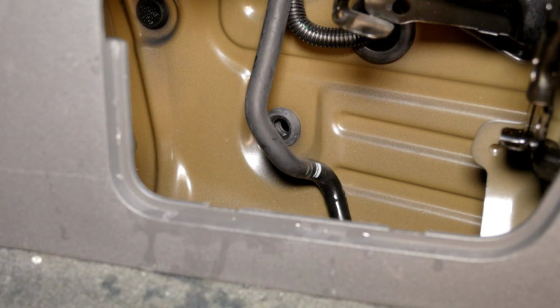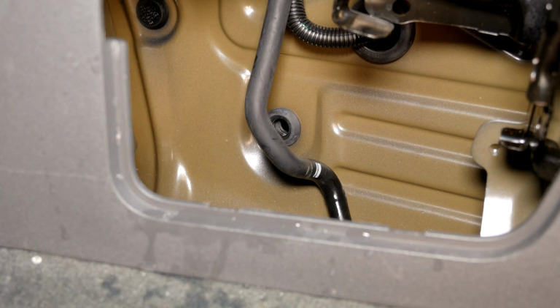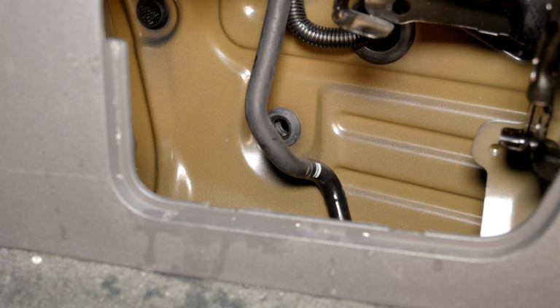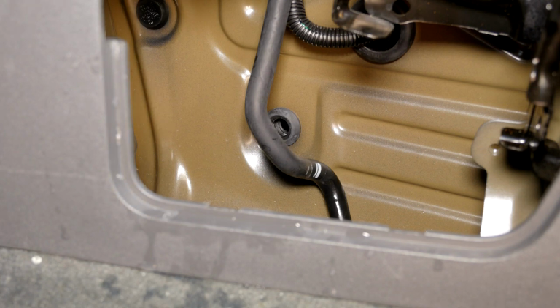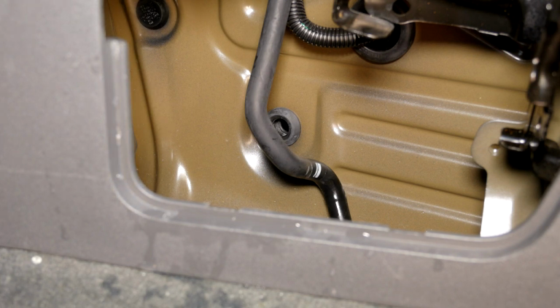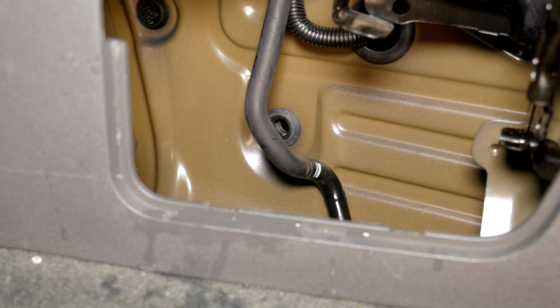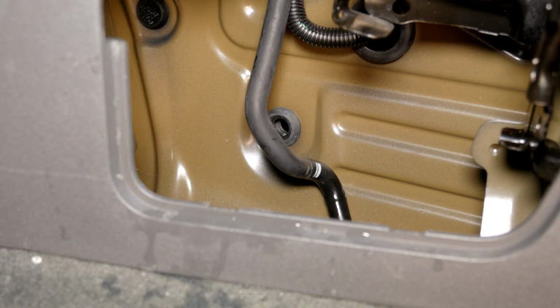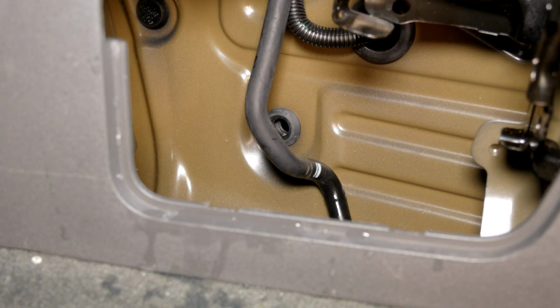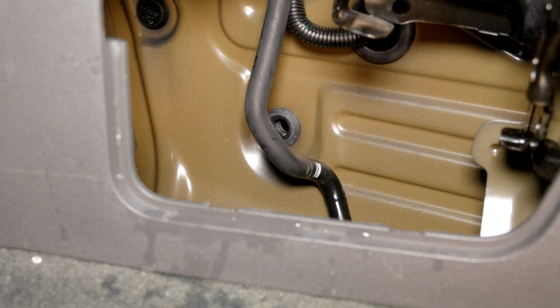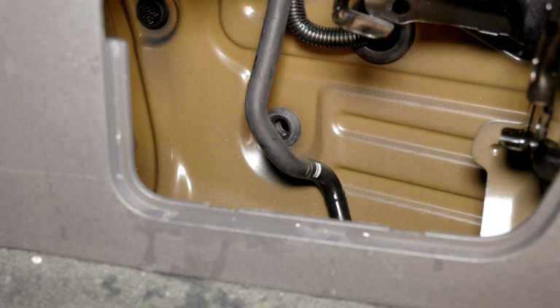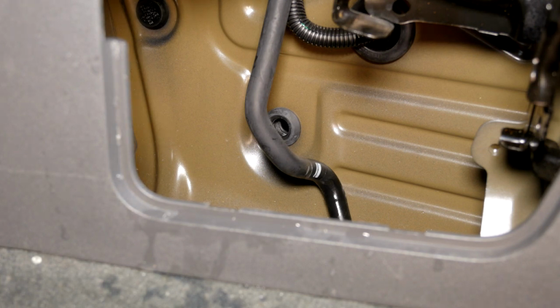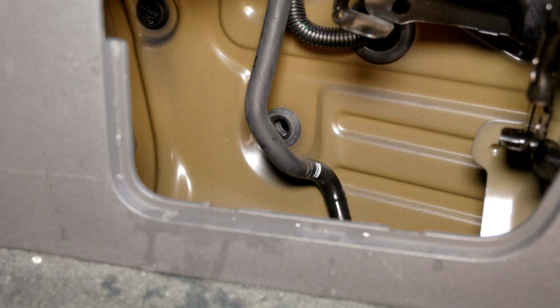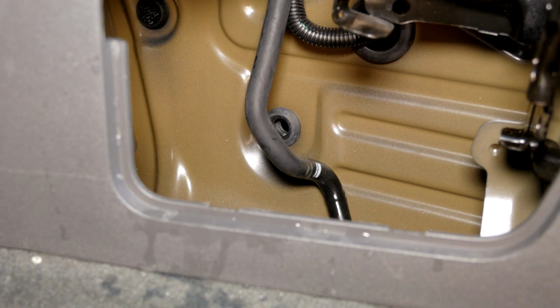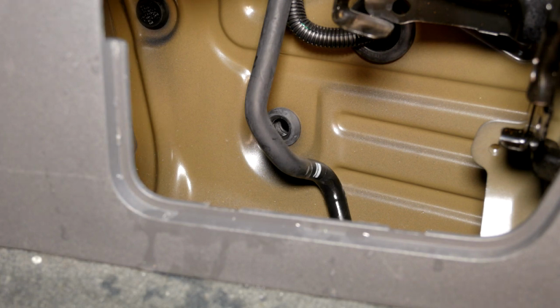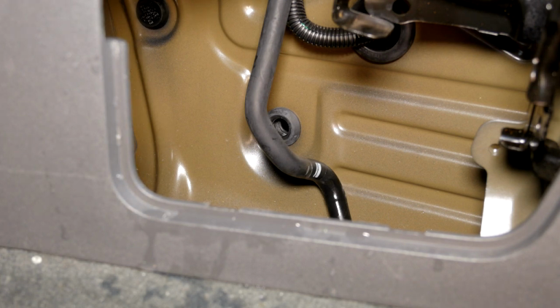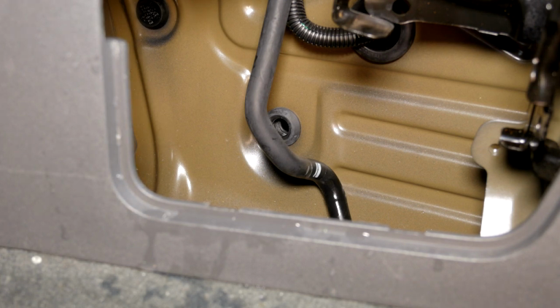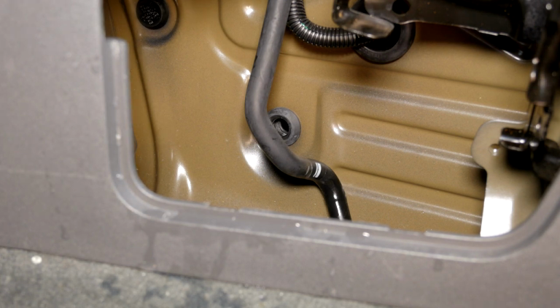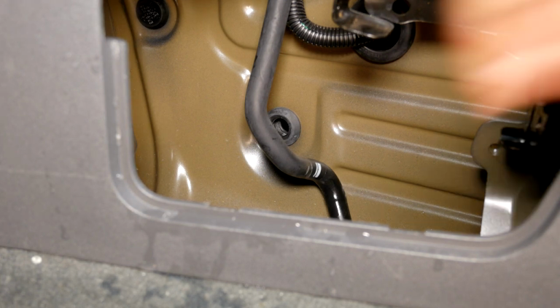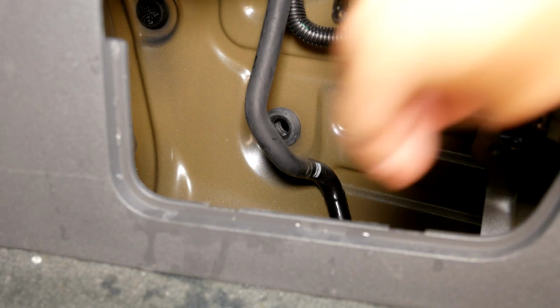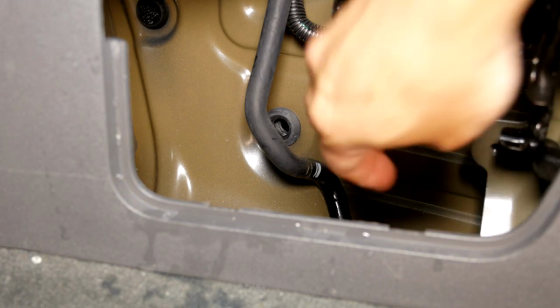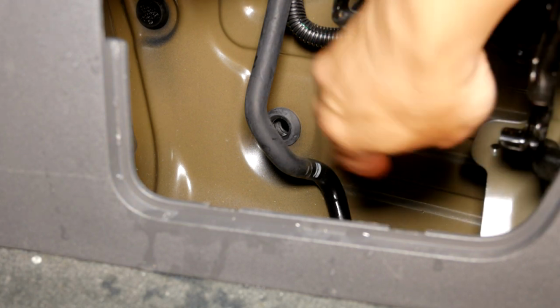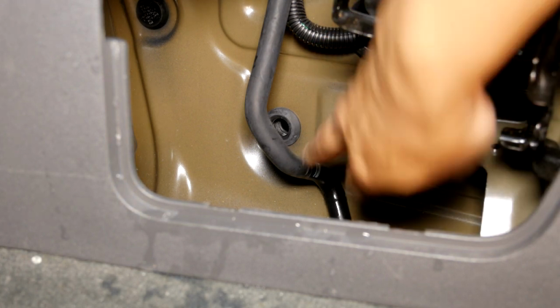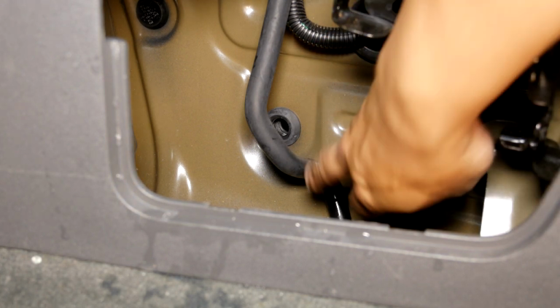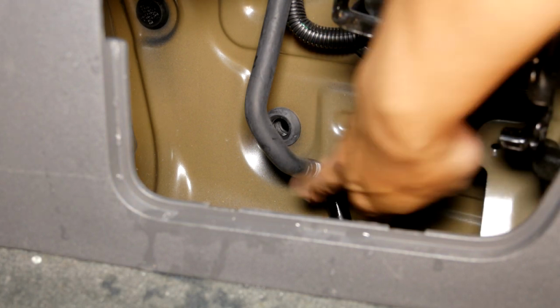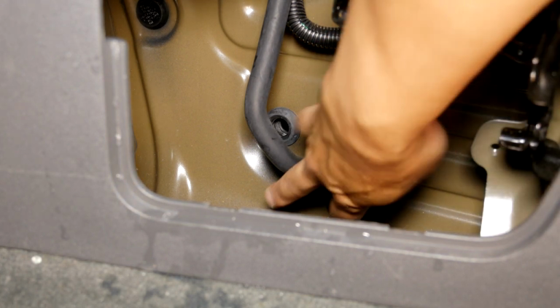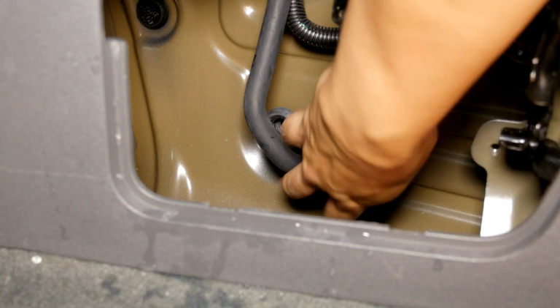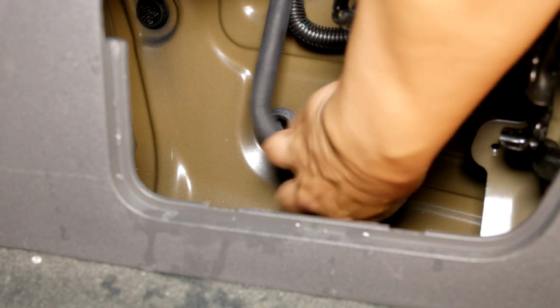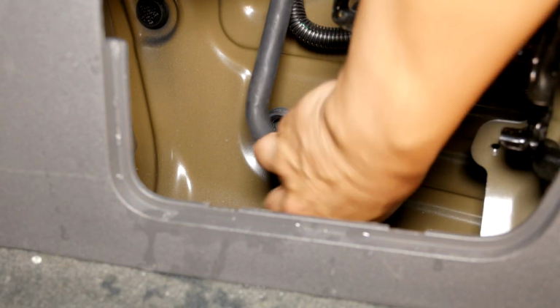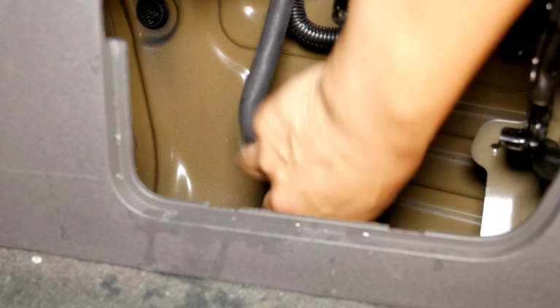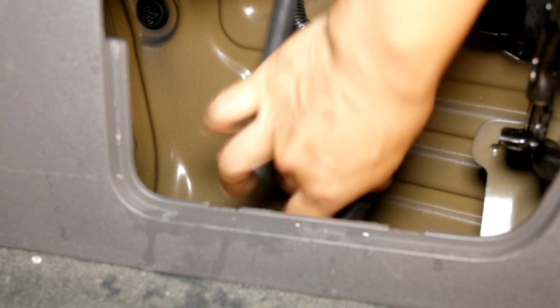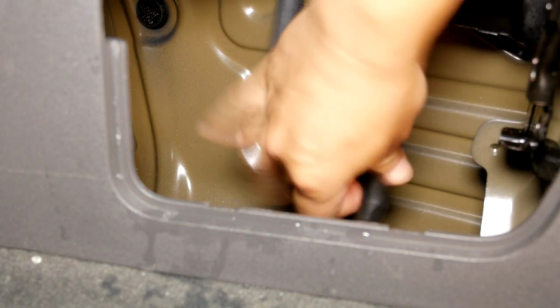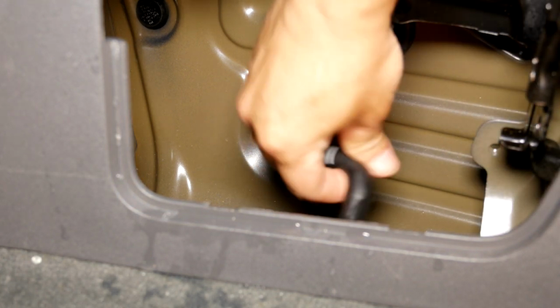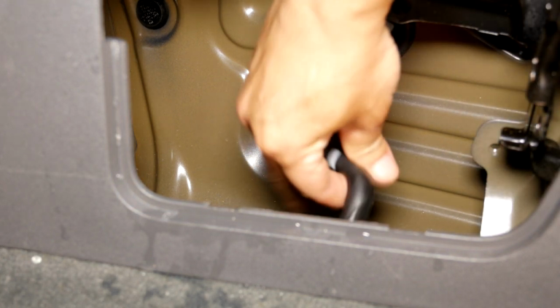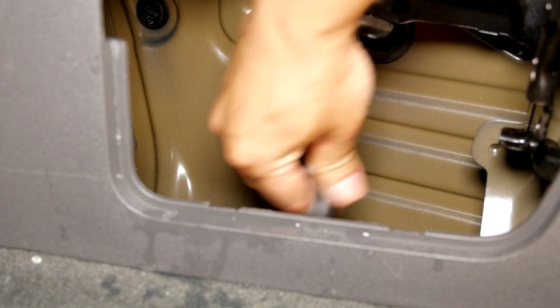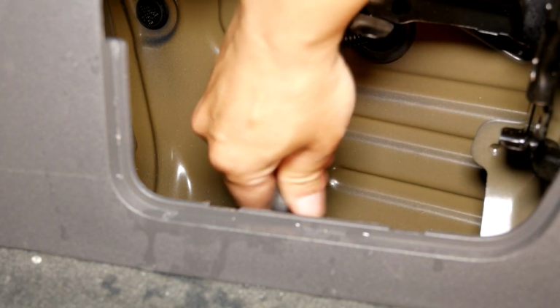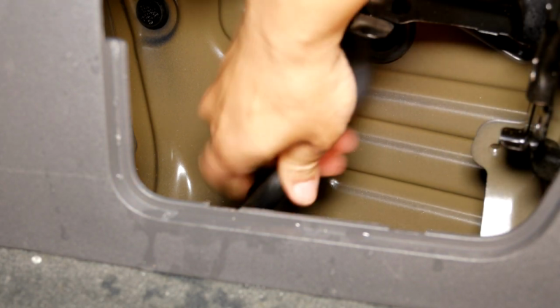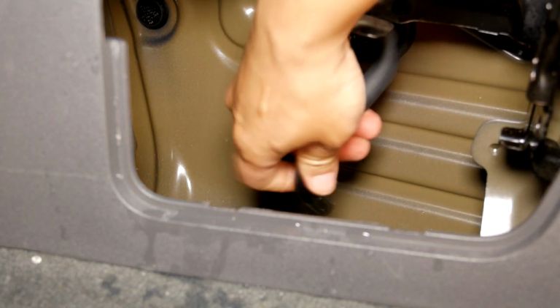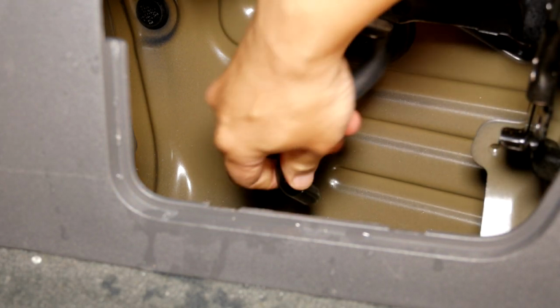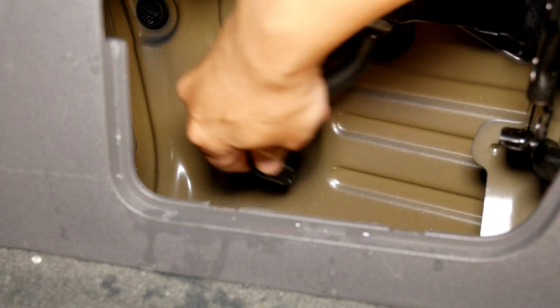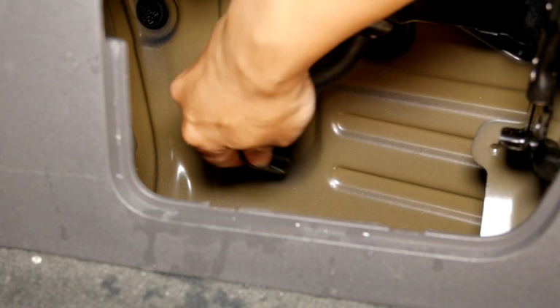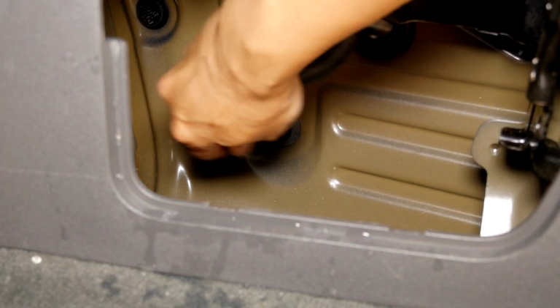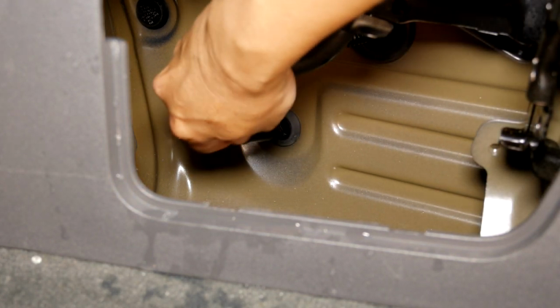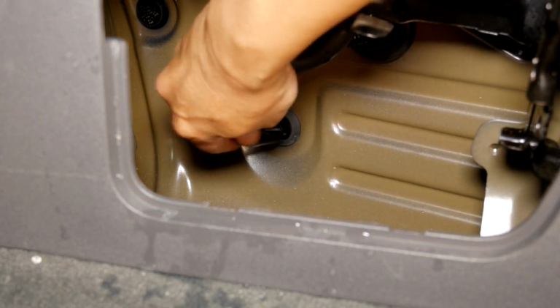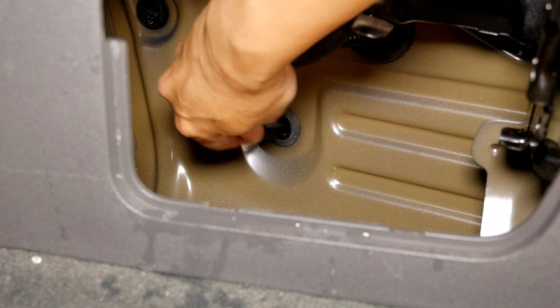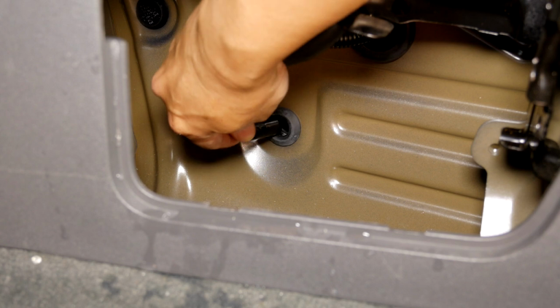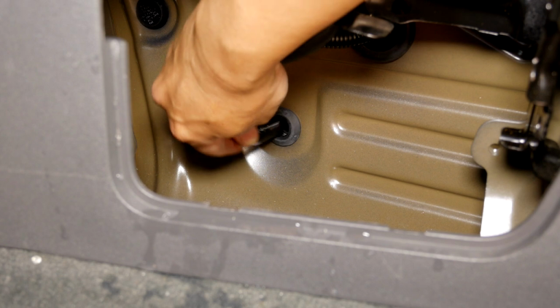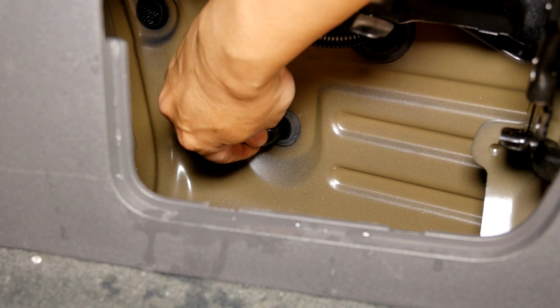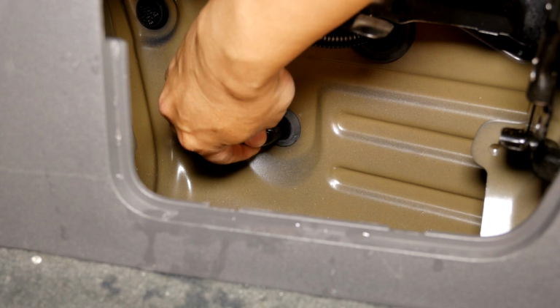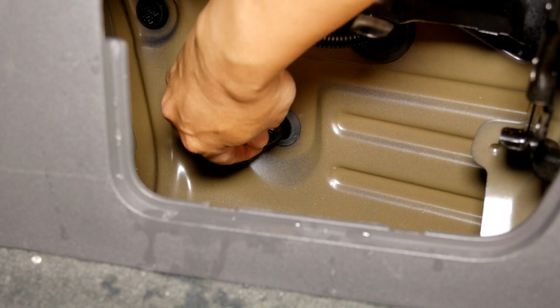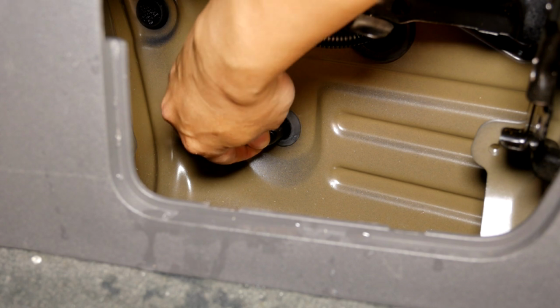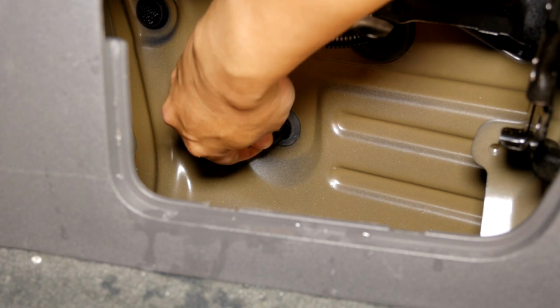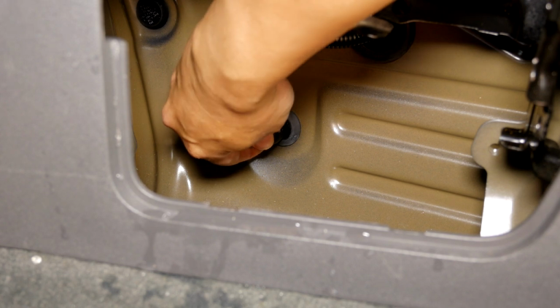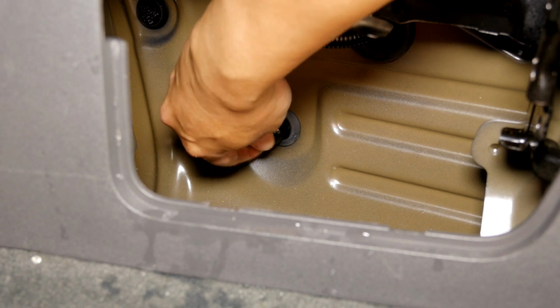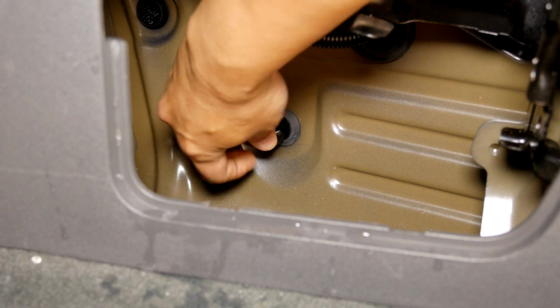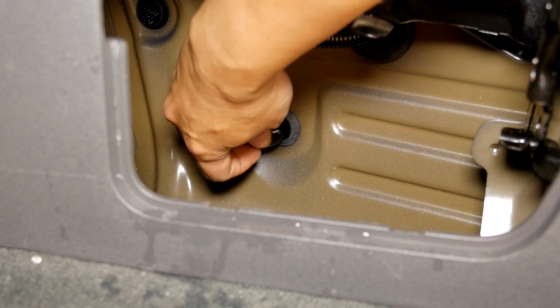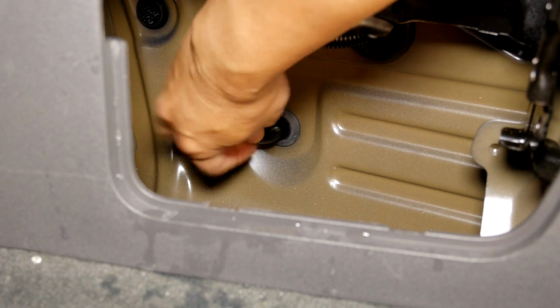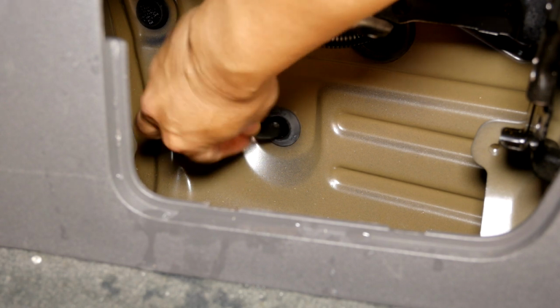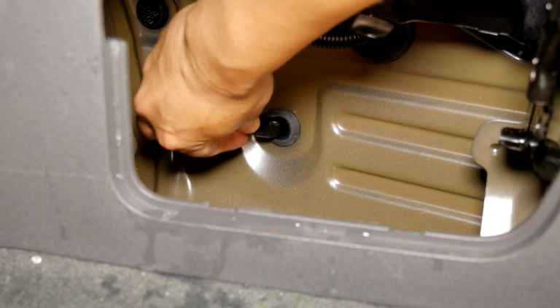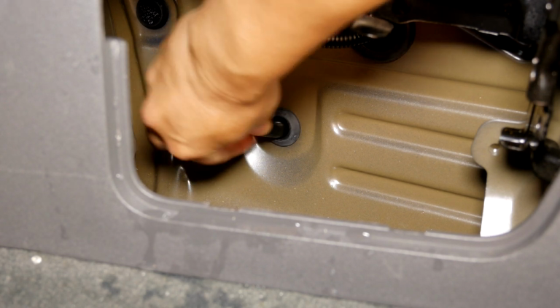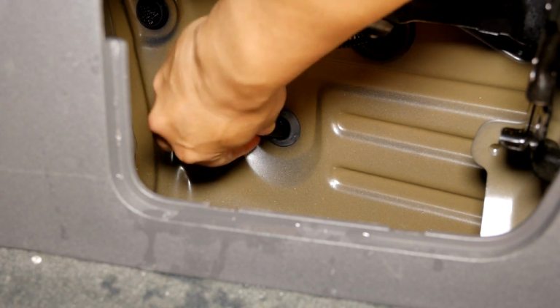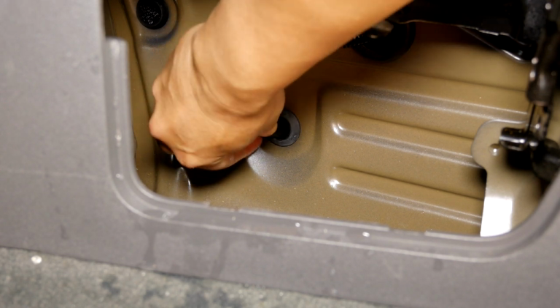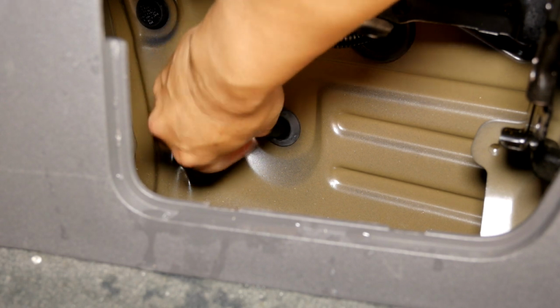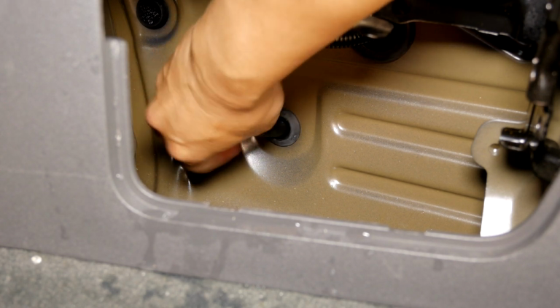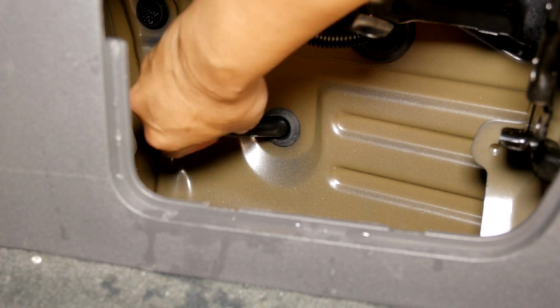After you complete it, put back the air conditioner drain line and your water leaking issue is fixed.